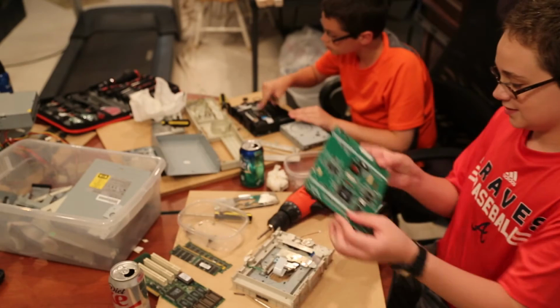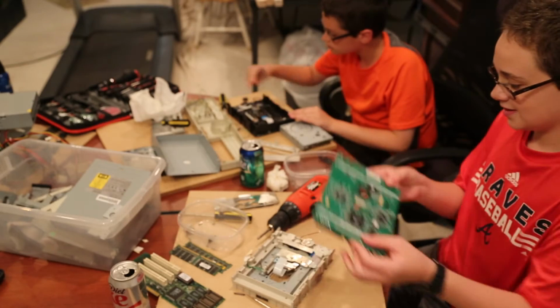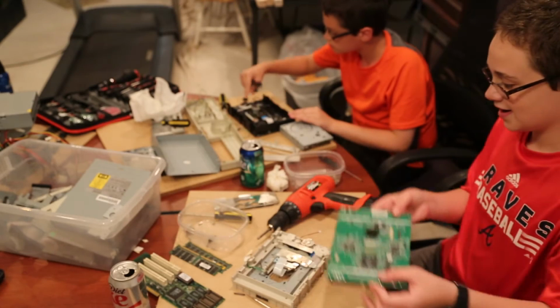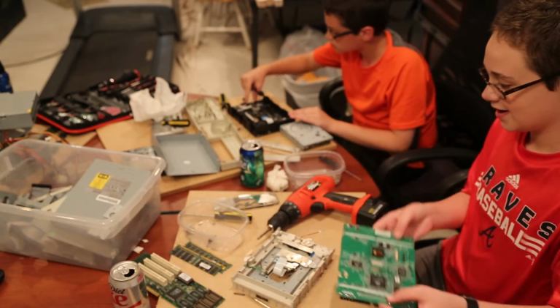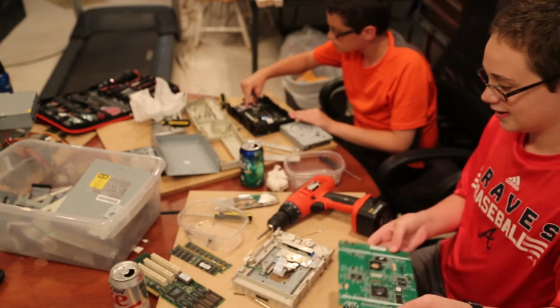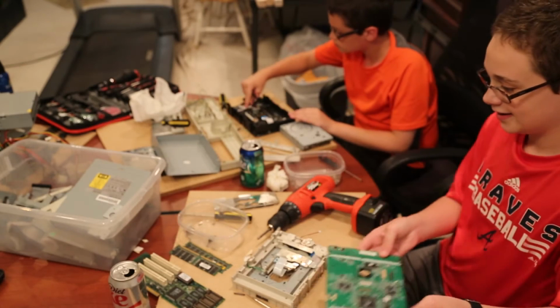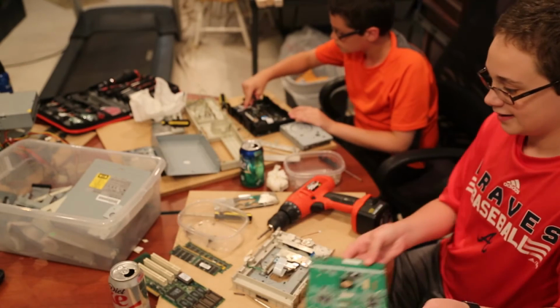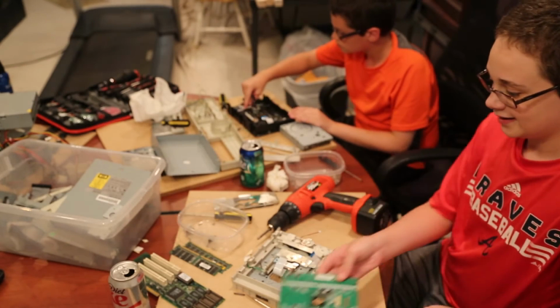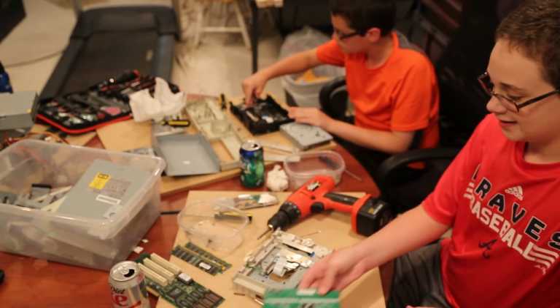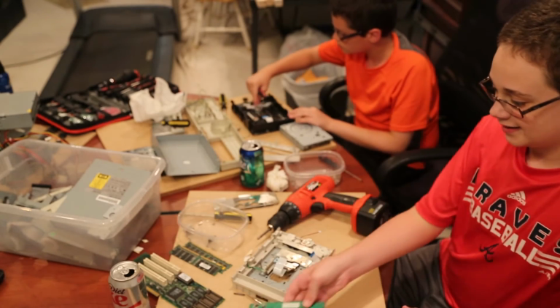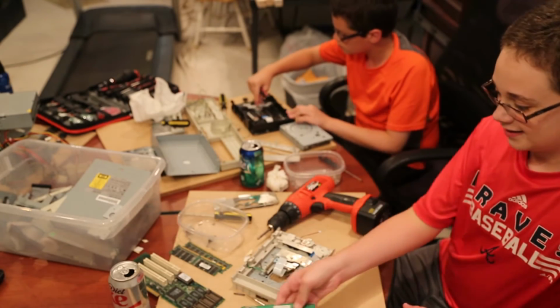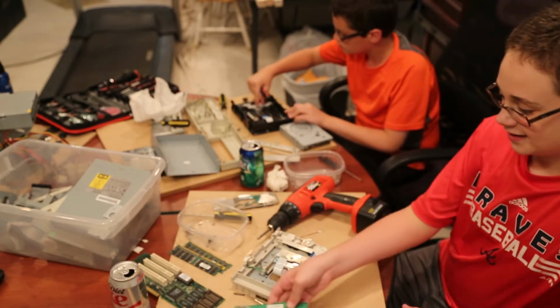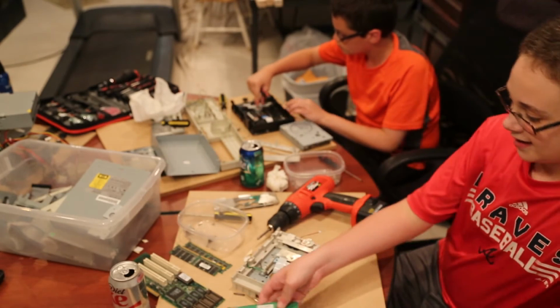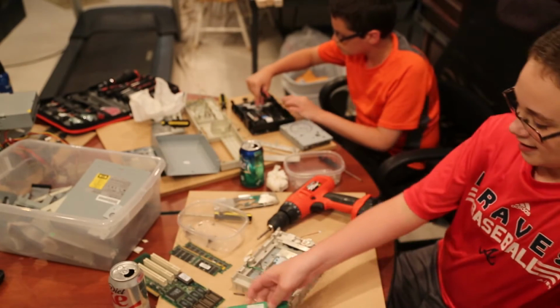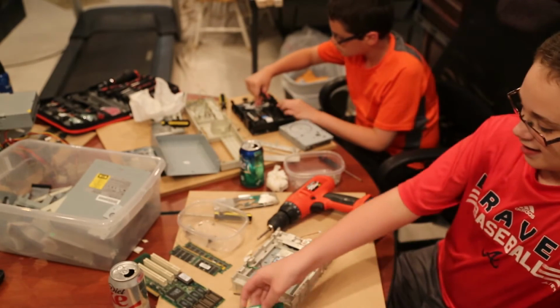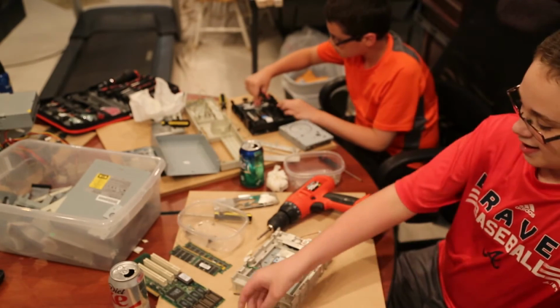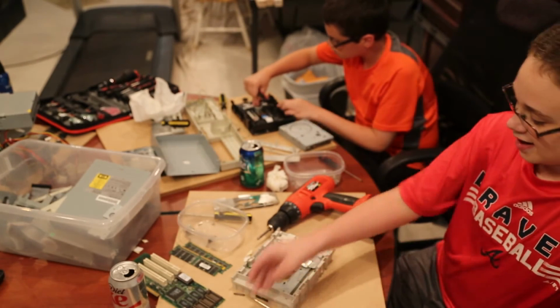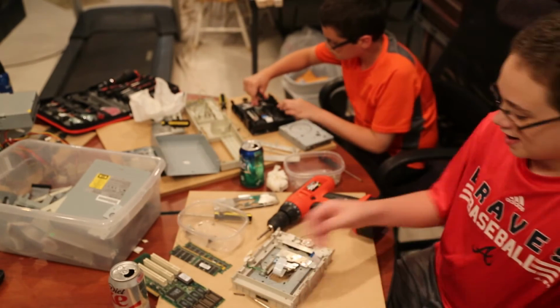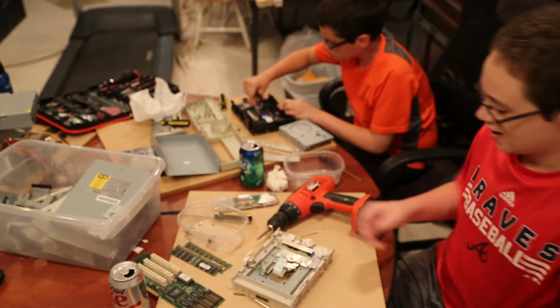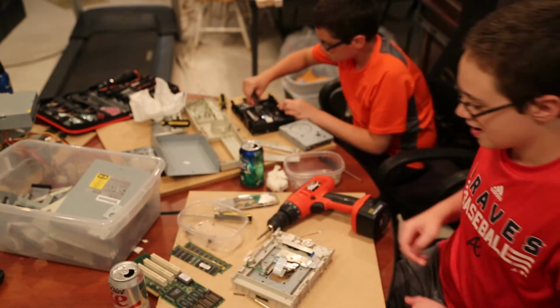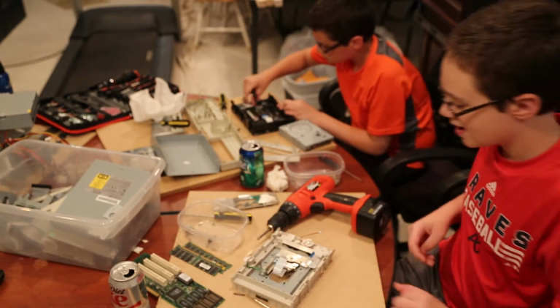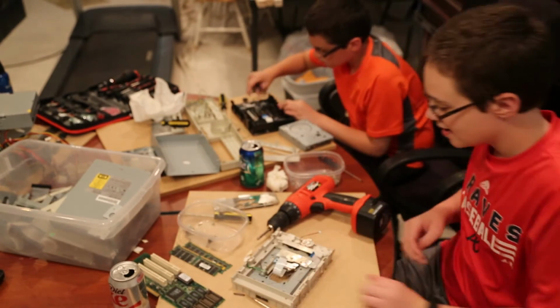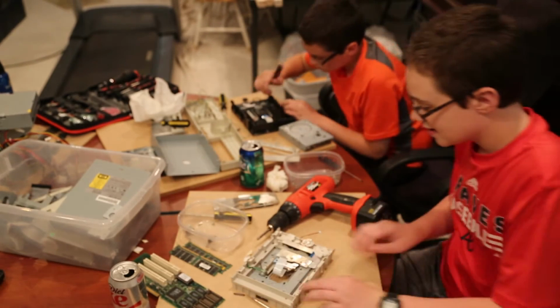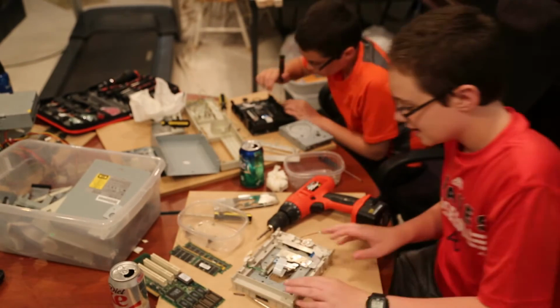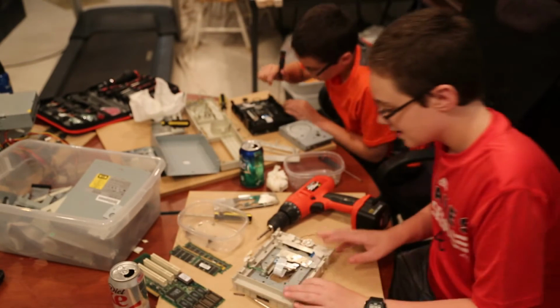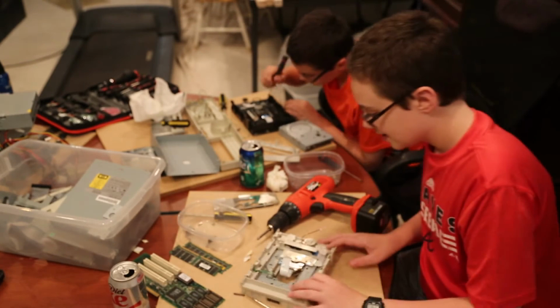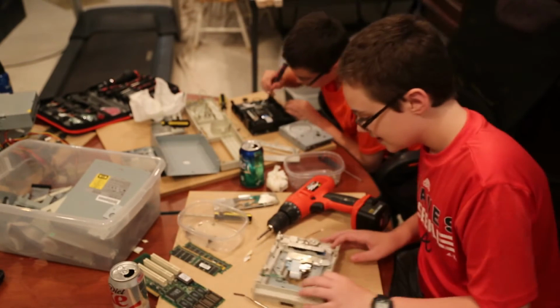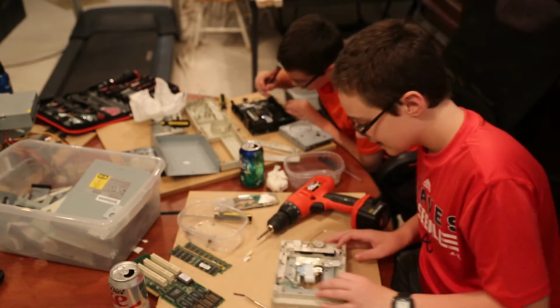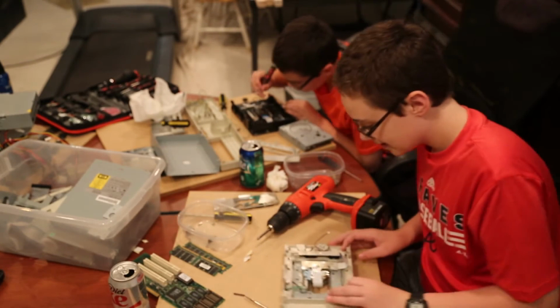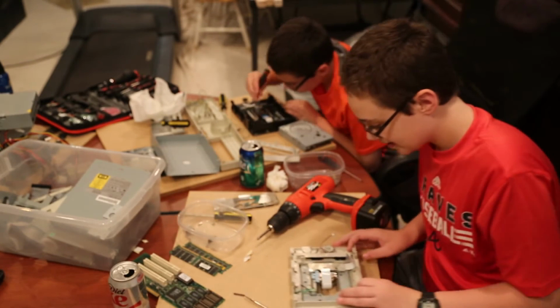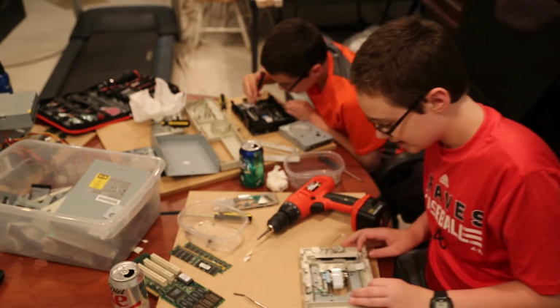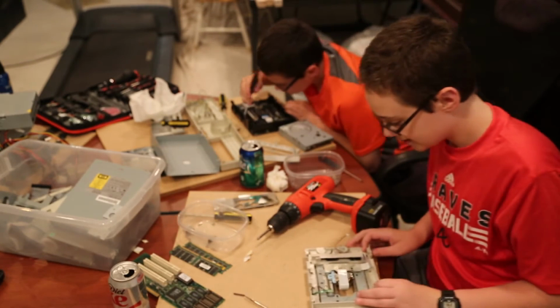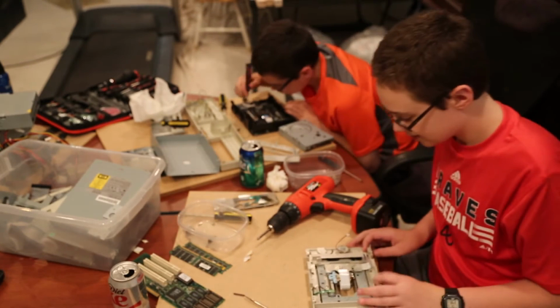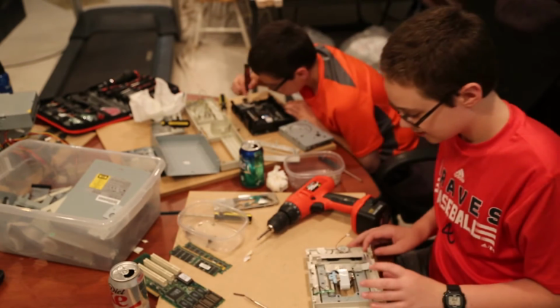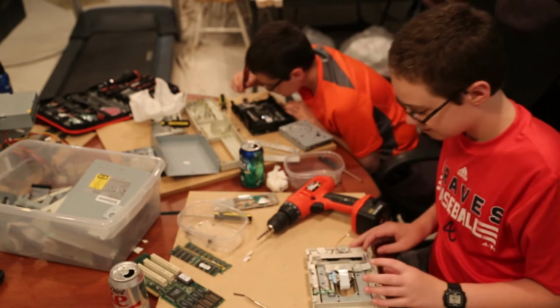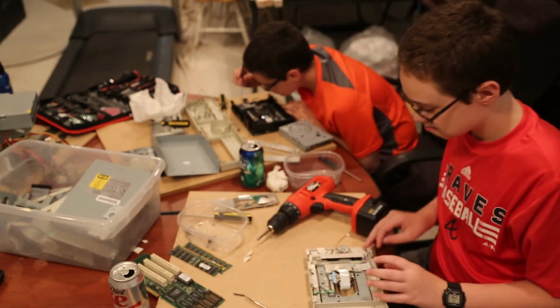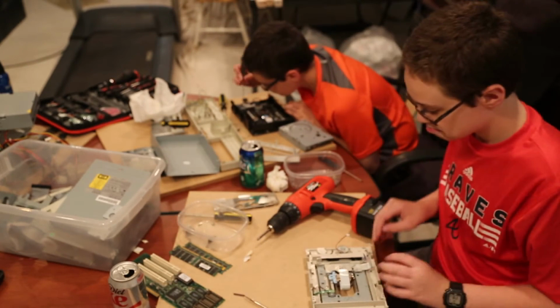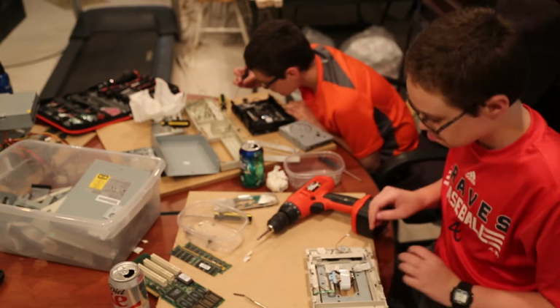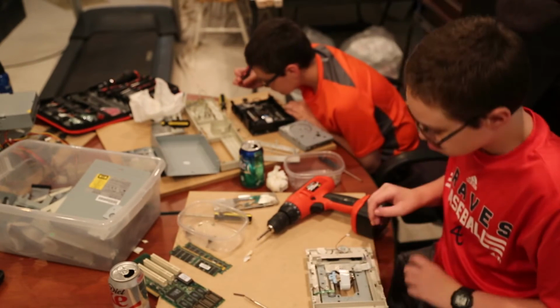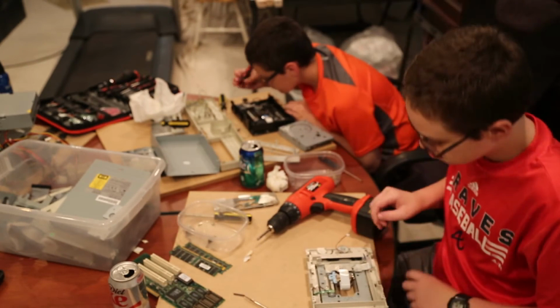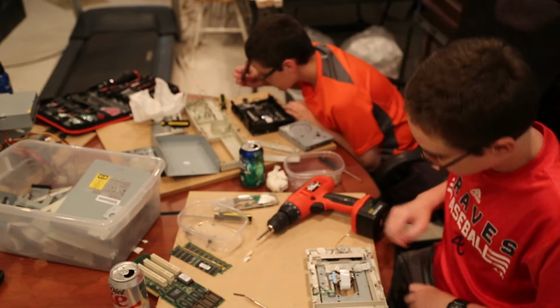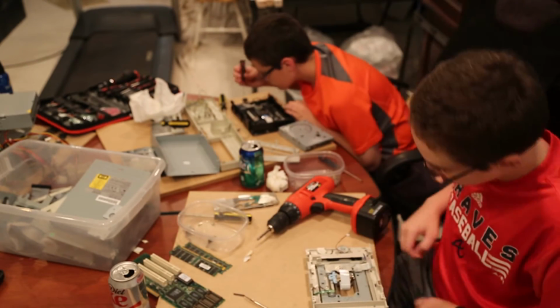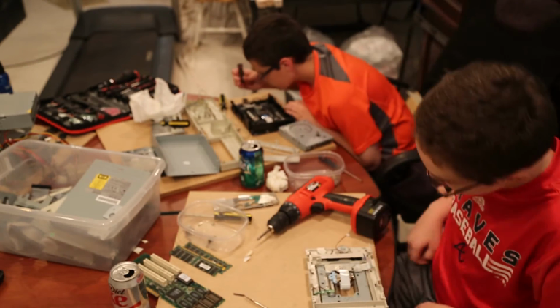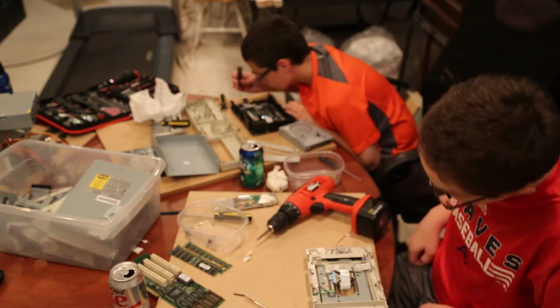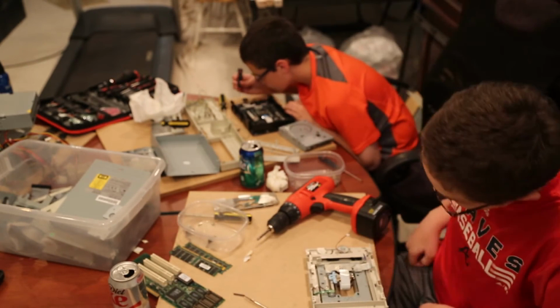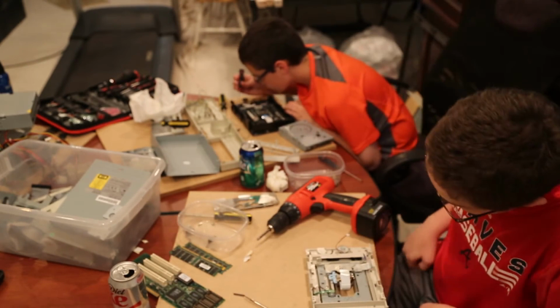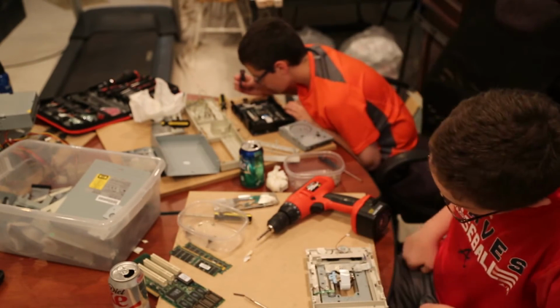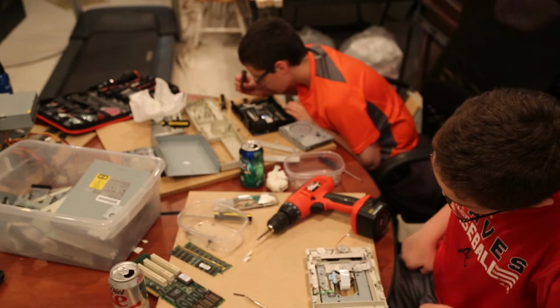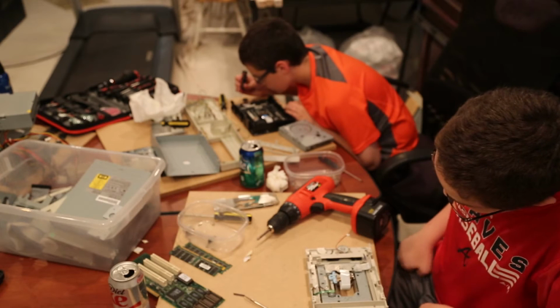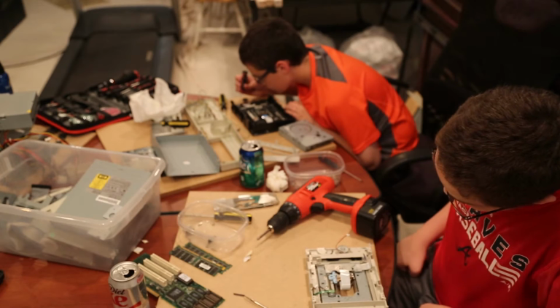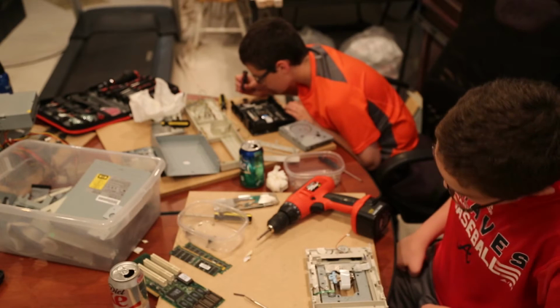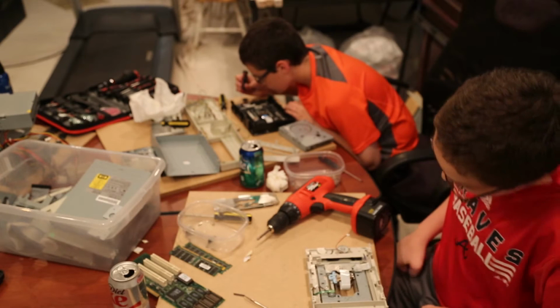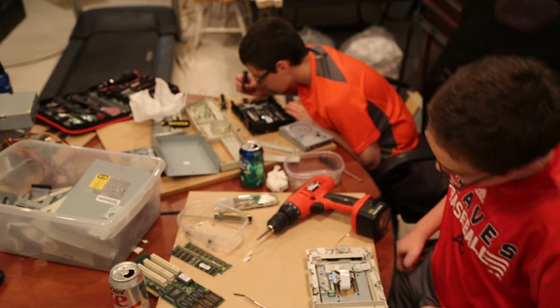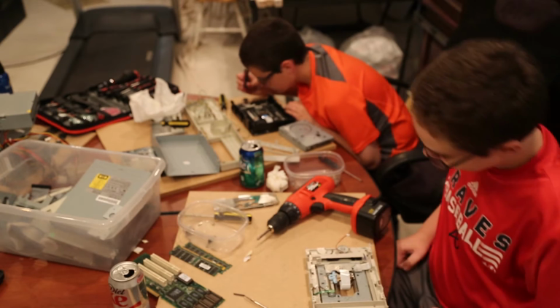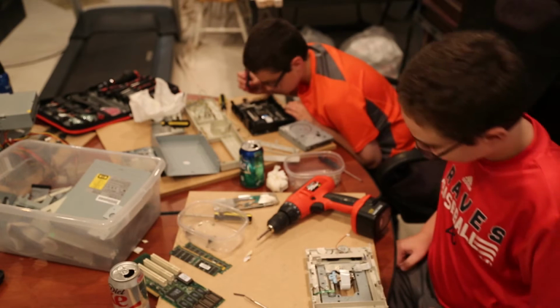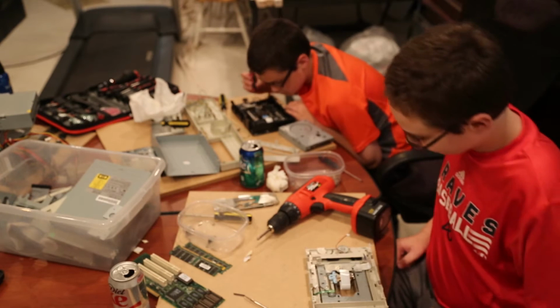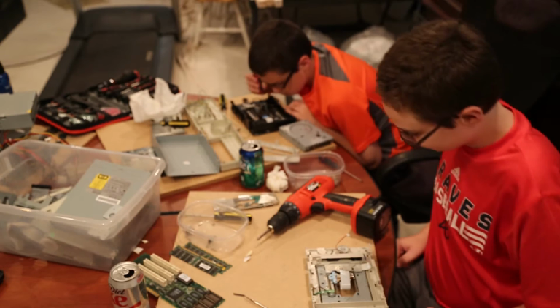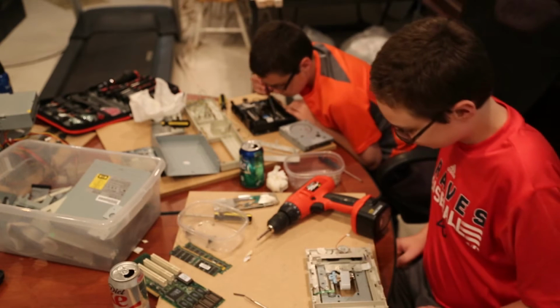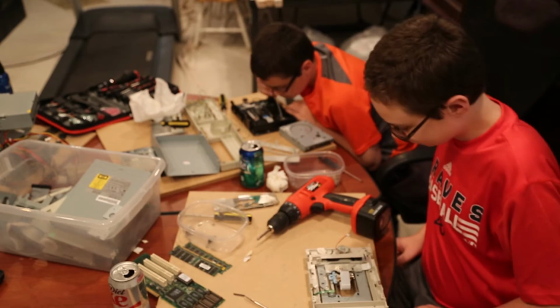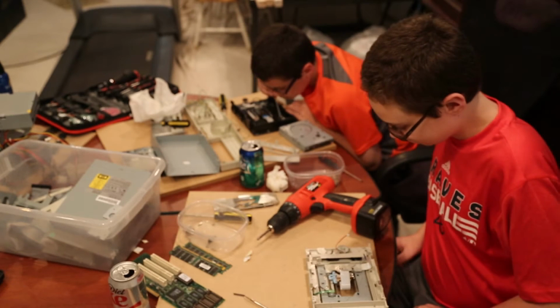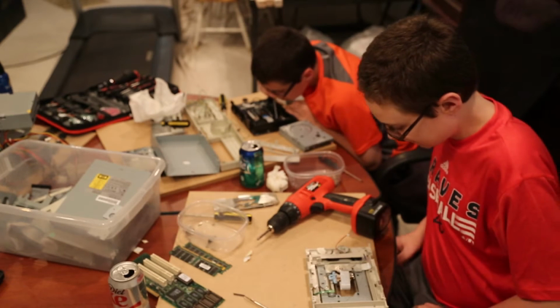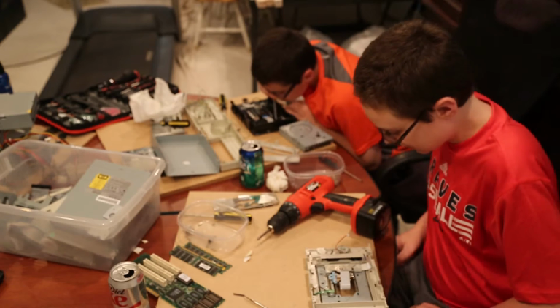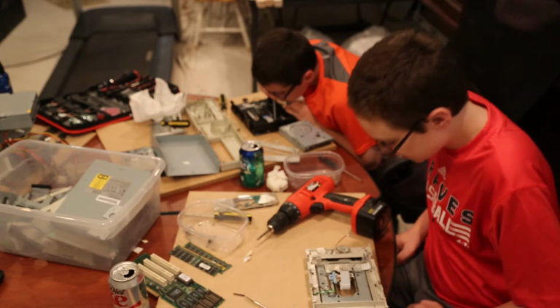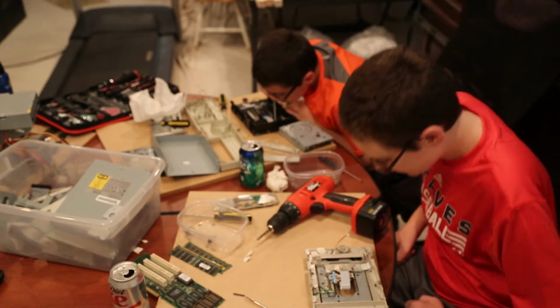We took apart the CD-ROM drives next. These contain steel, some aluminum, a laser, and a small circuit board.